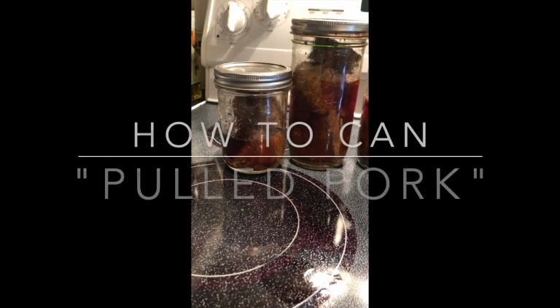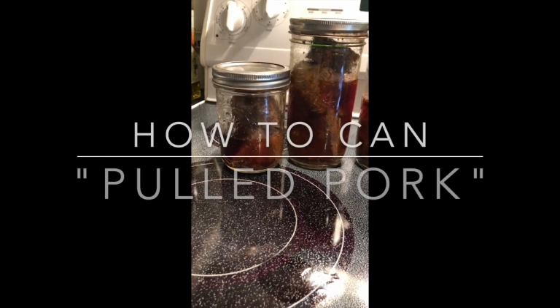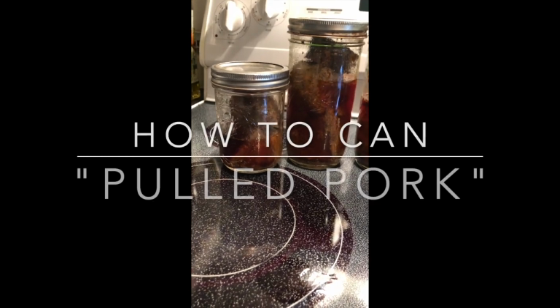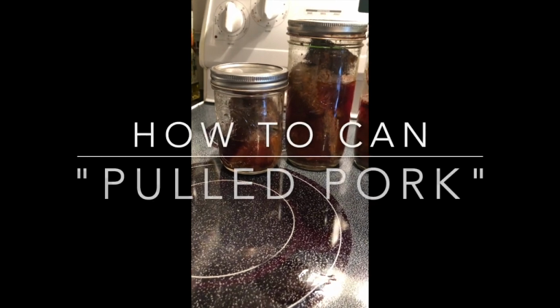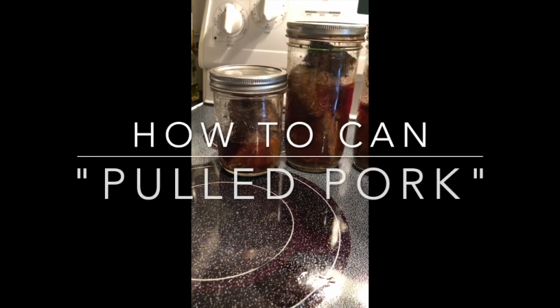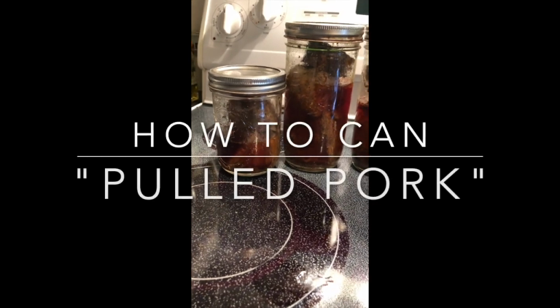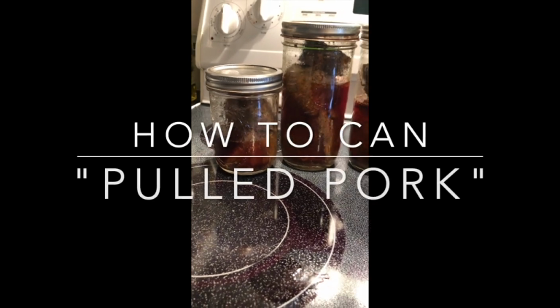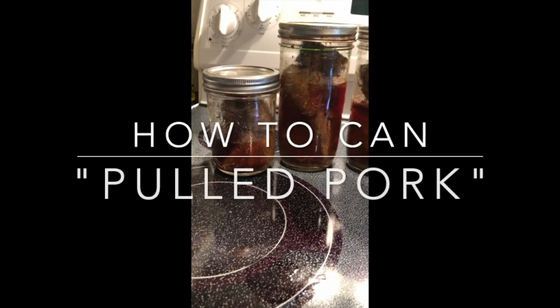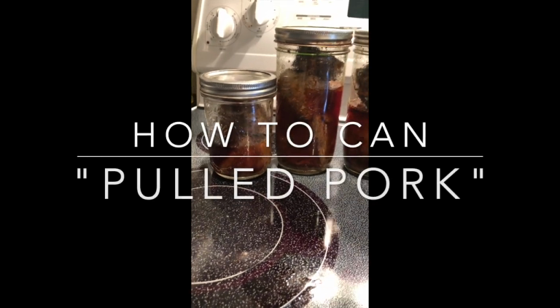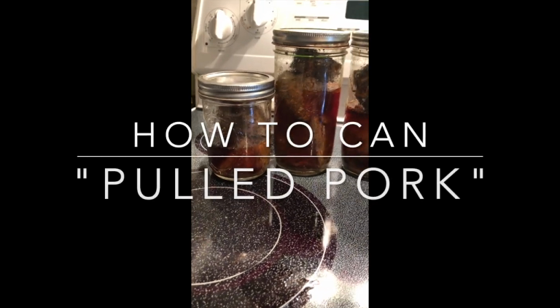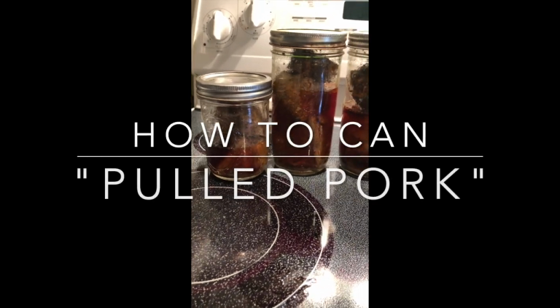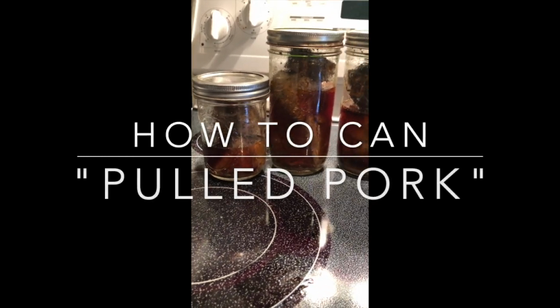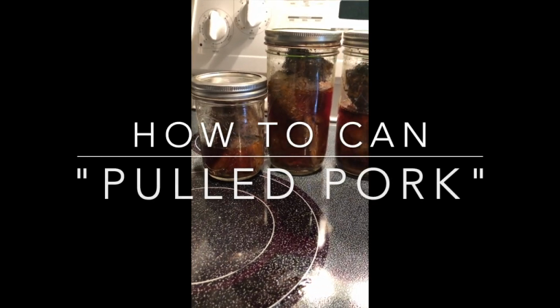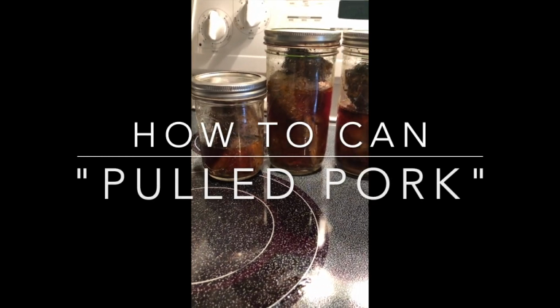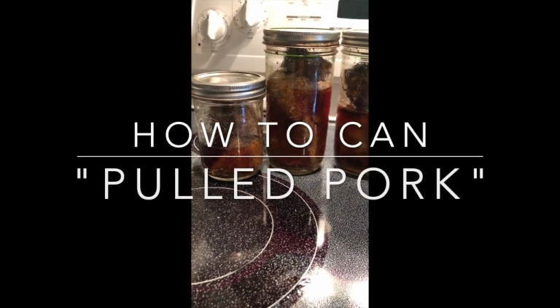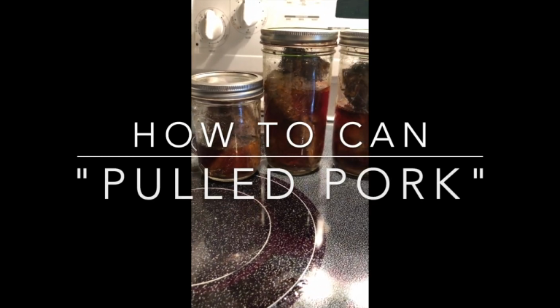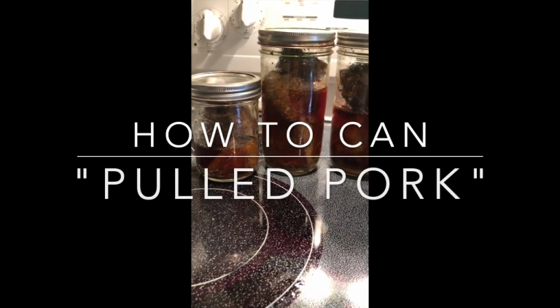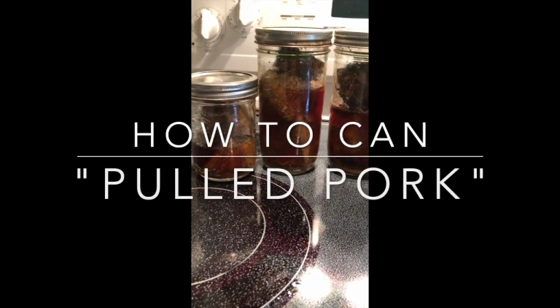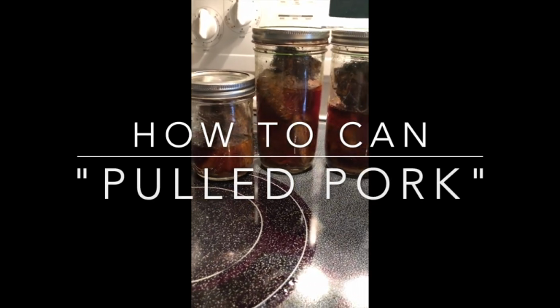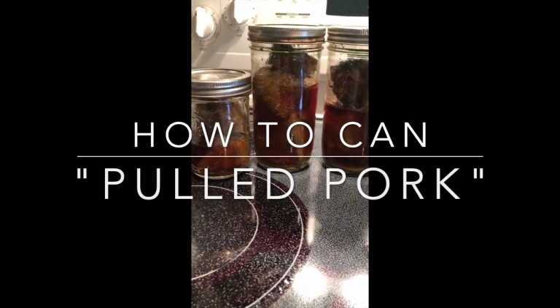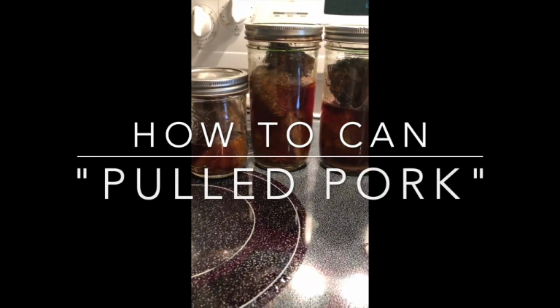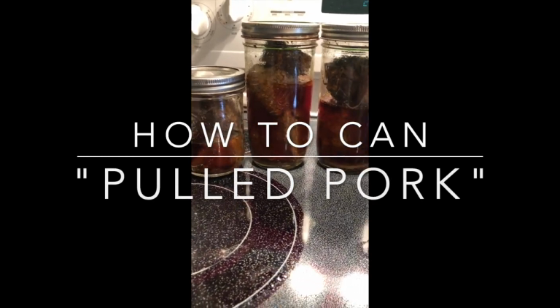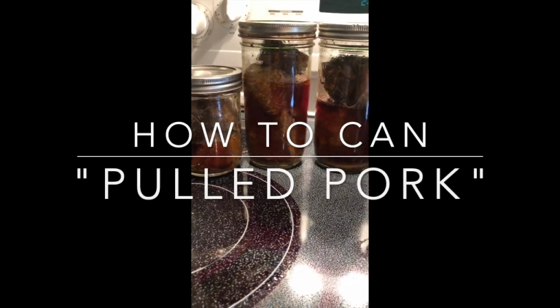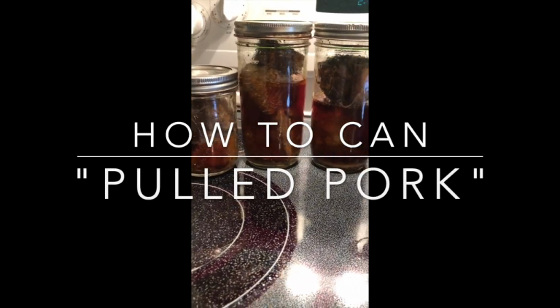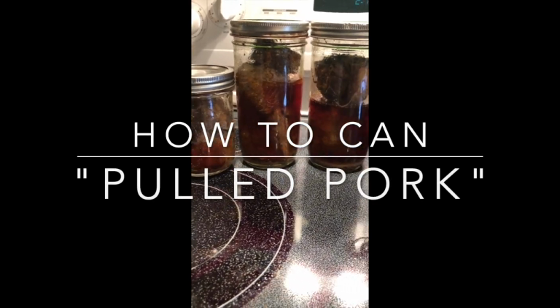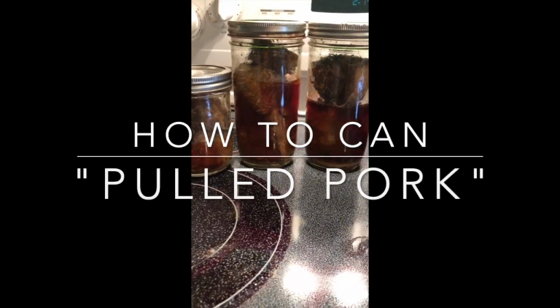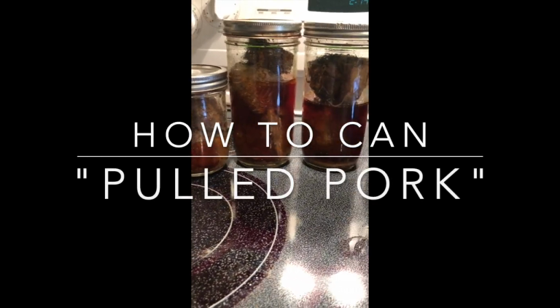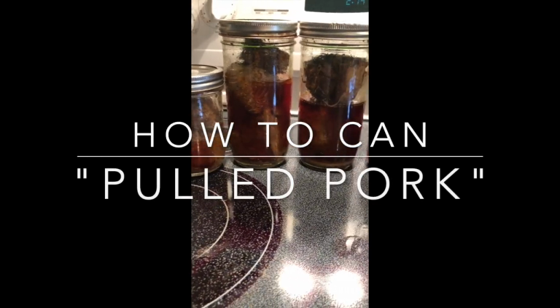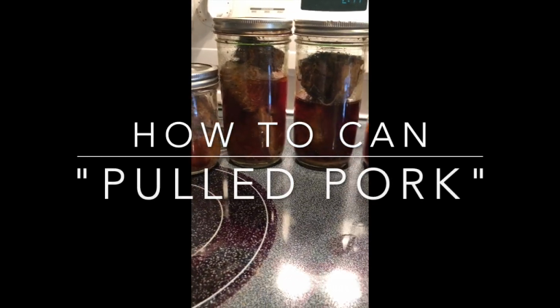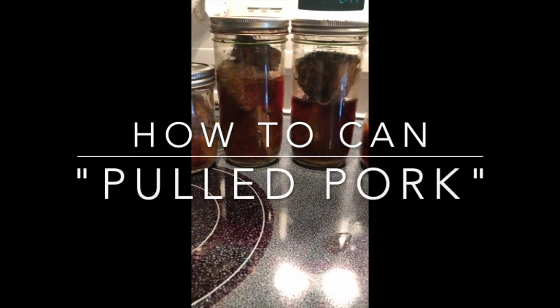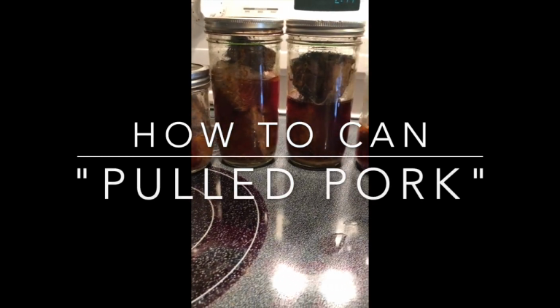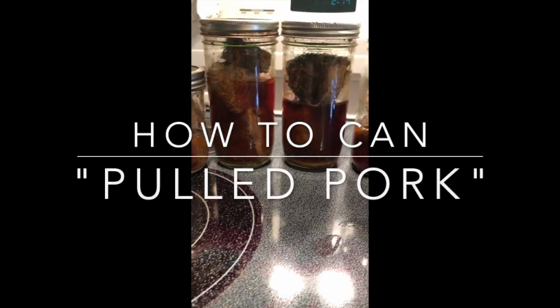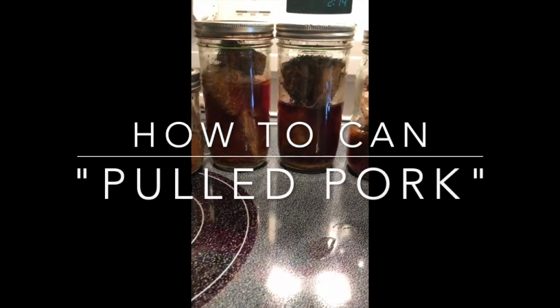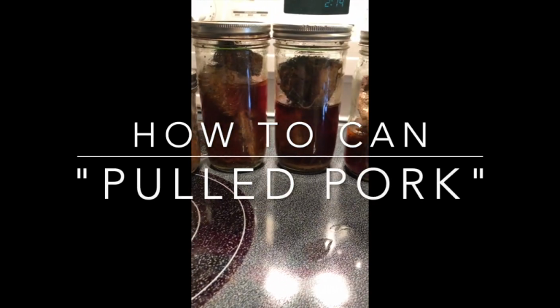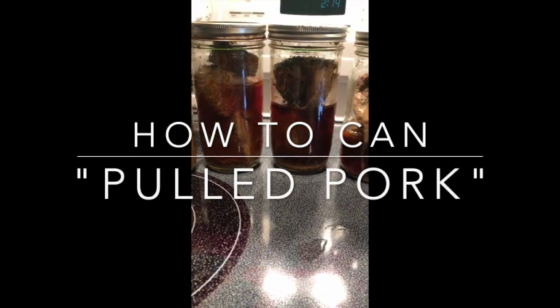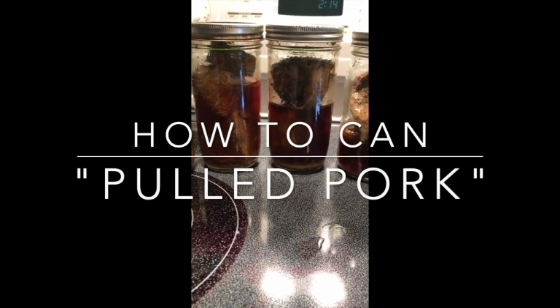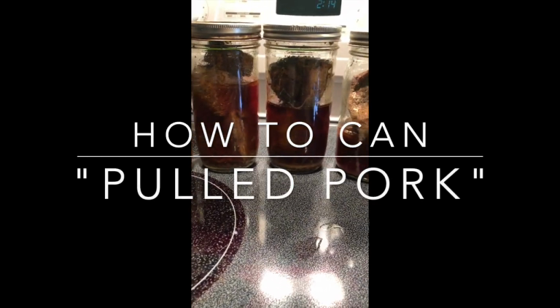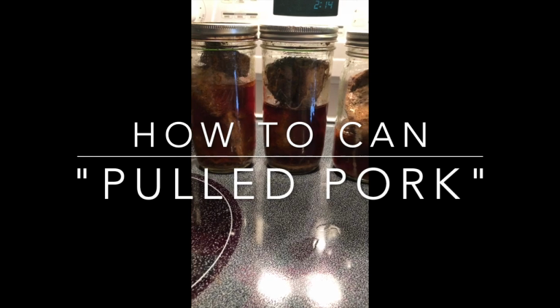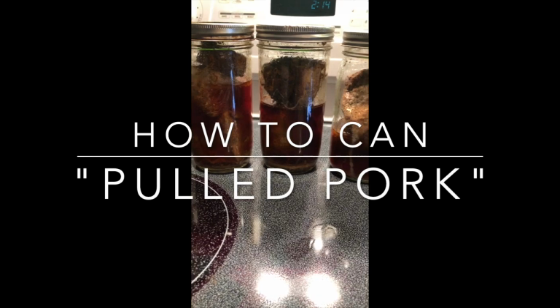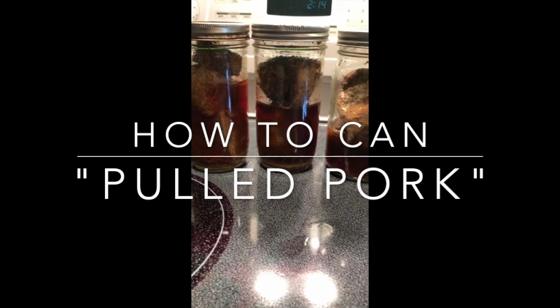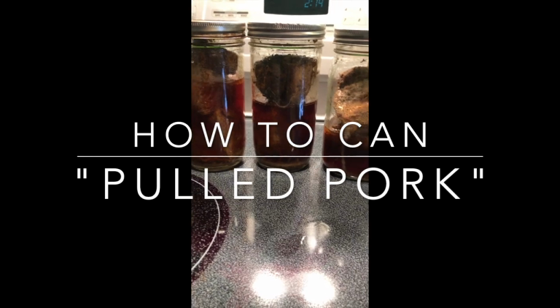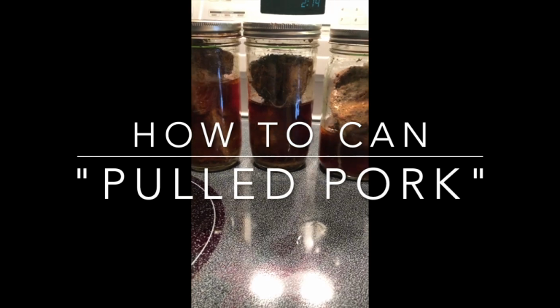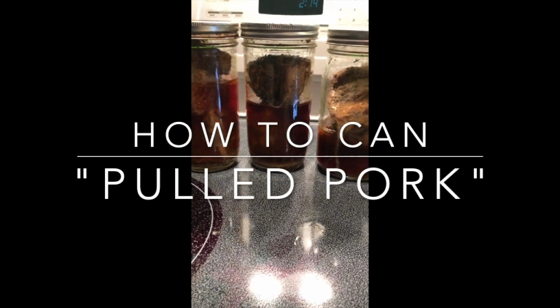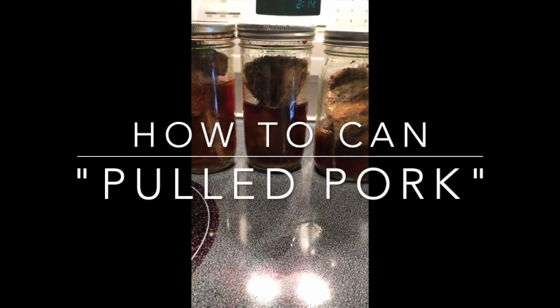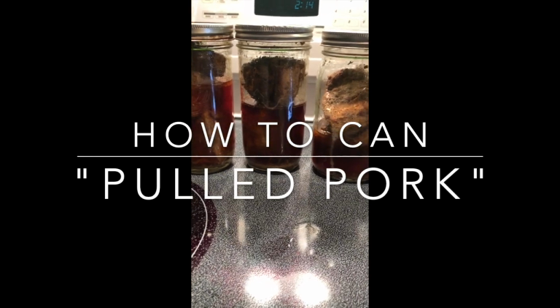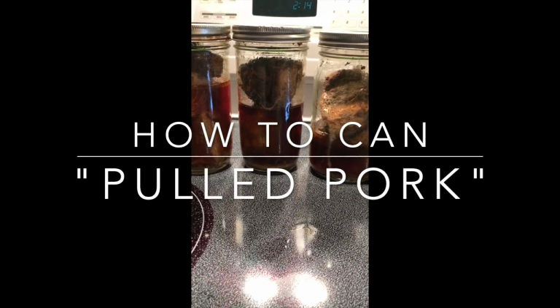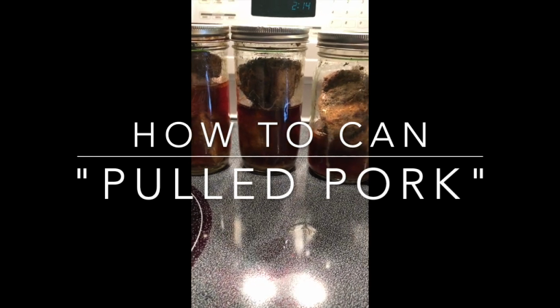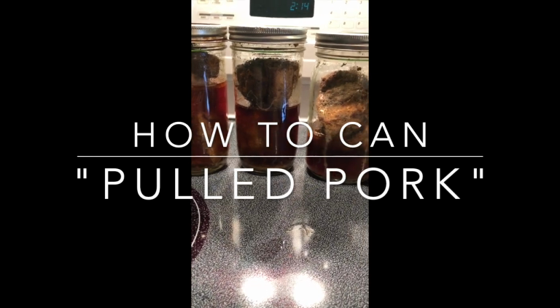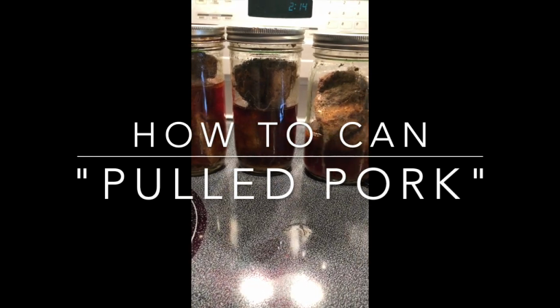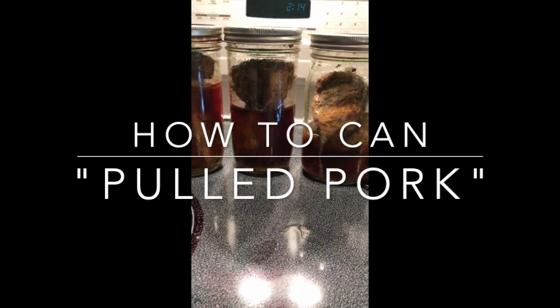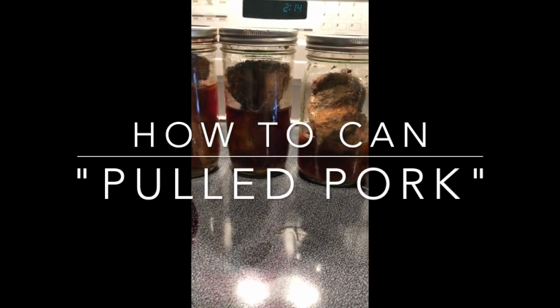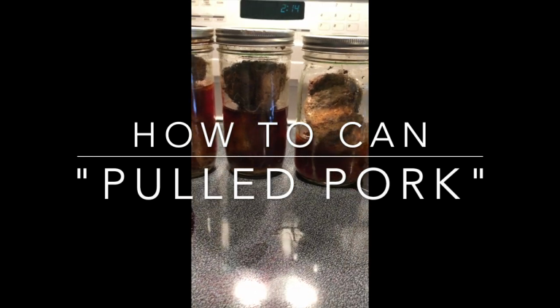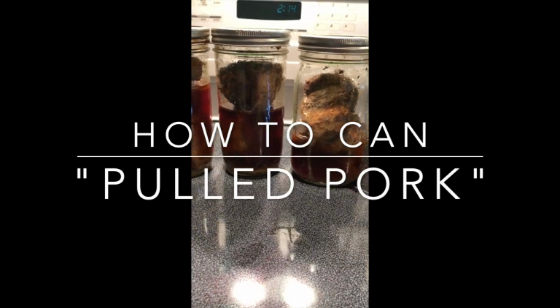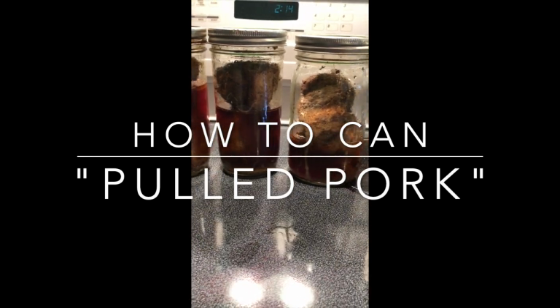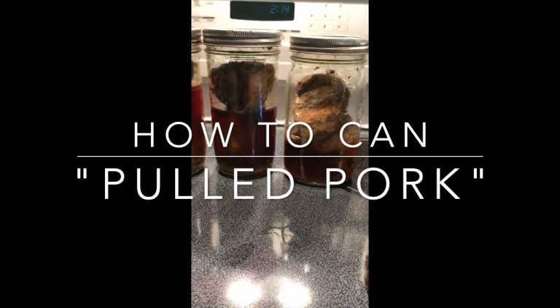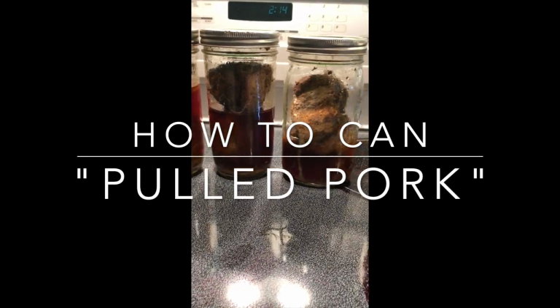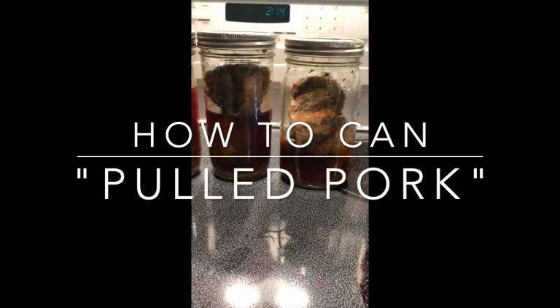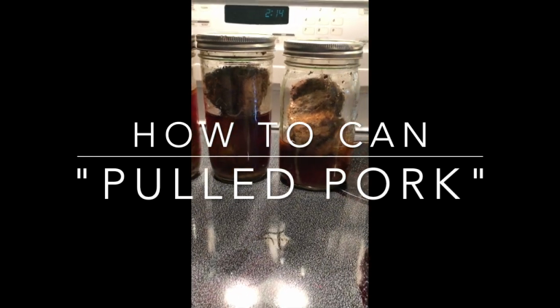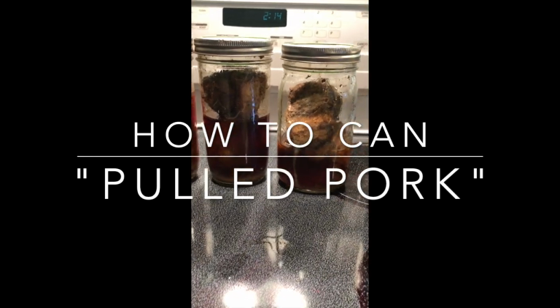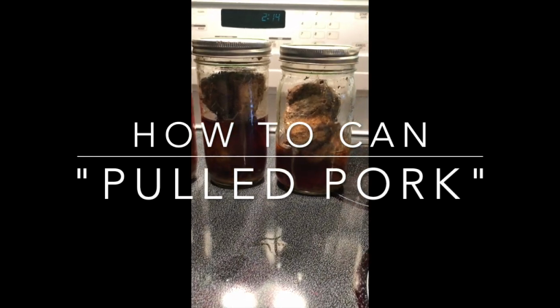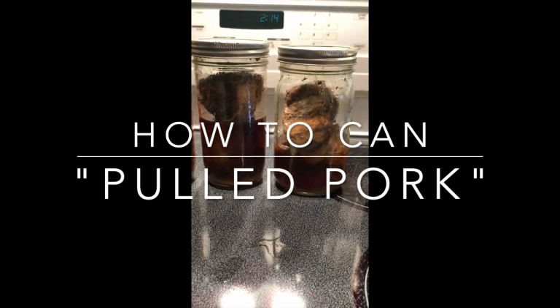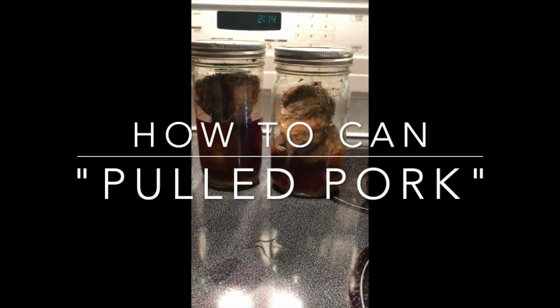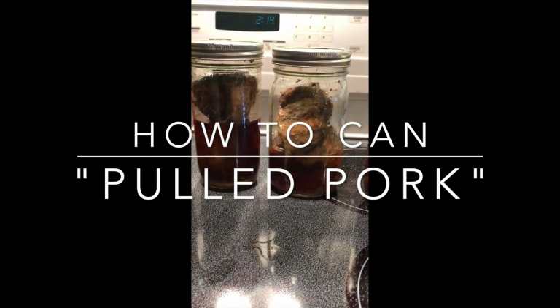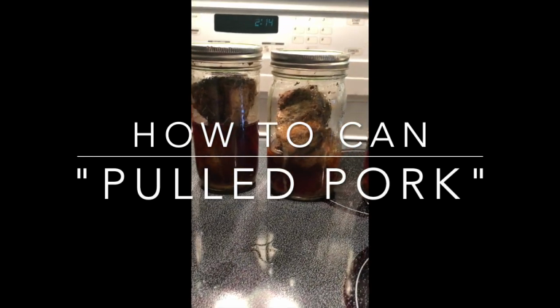Hello YouTube. Today I'm going to share a recipe with you on my technique of how I can pulled pork.